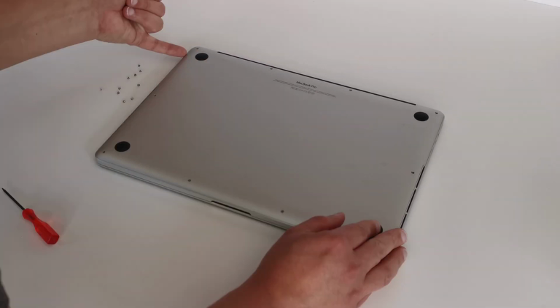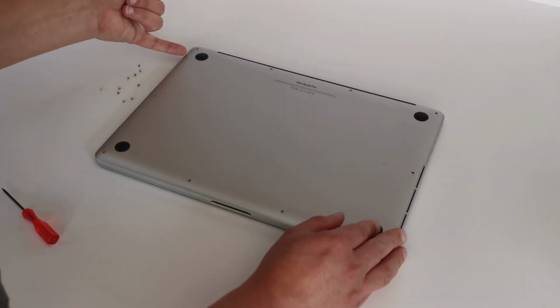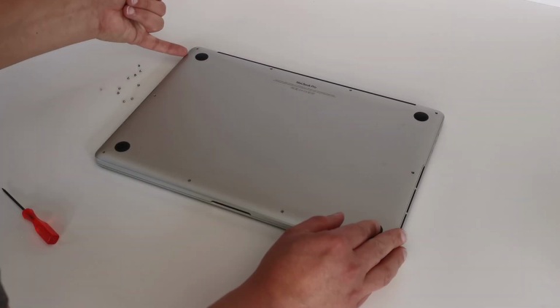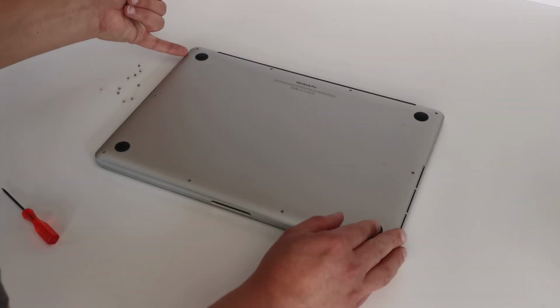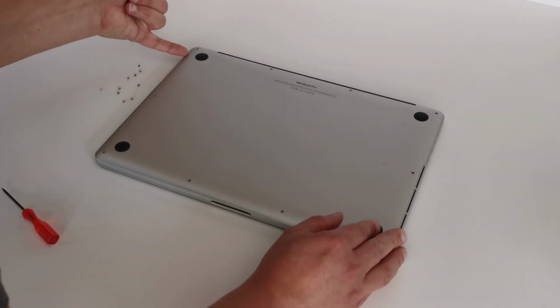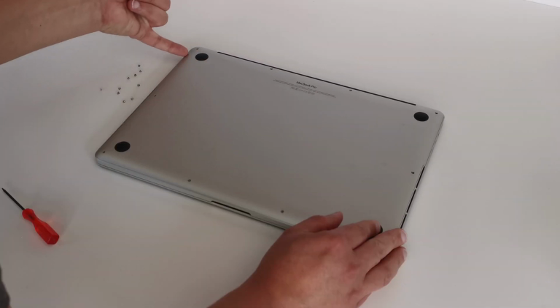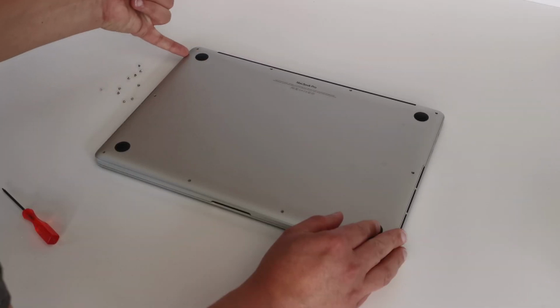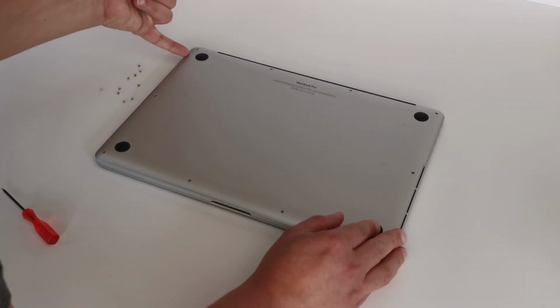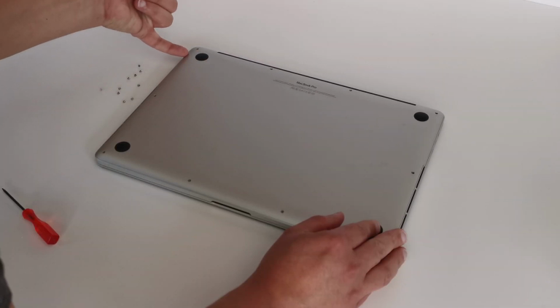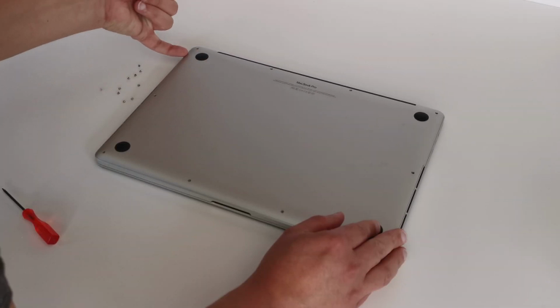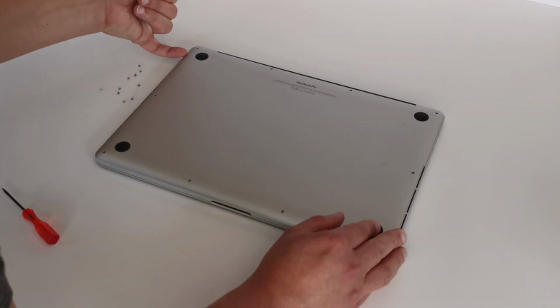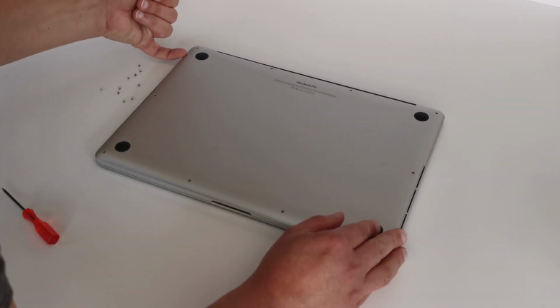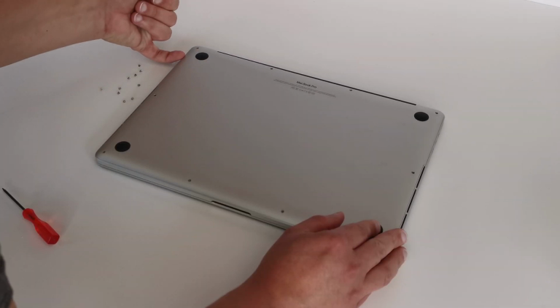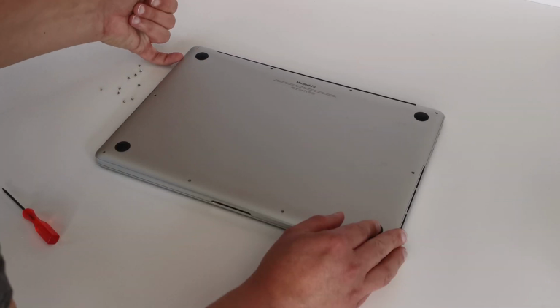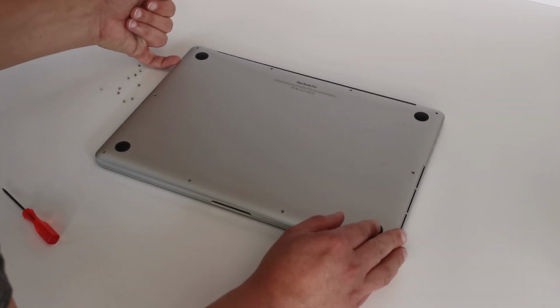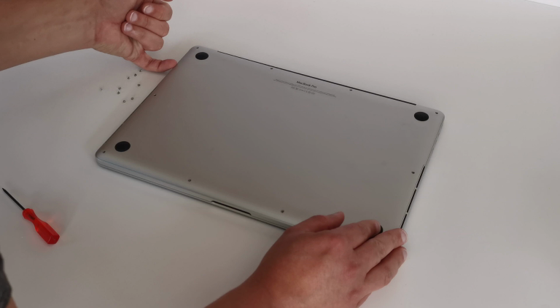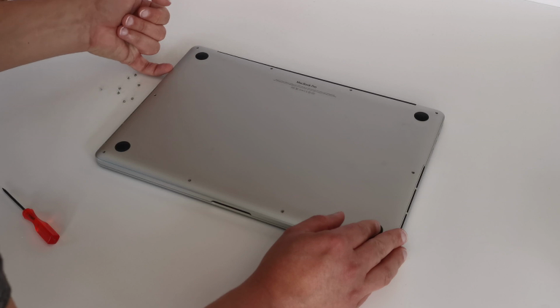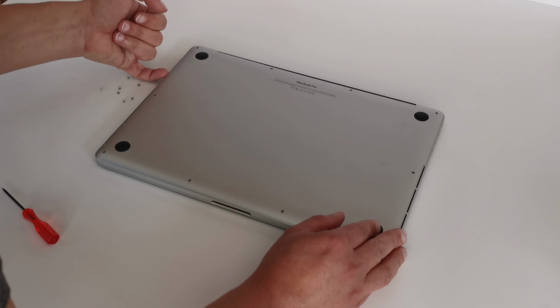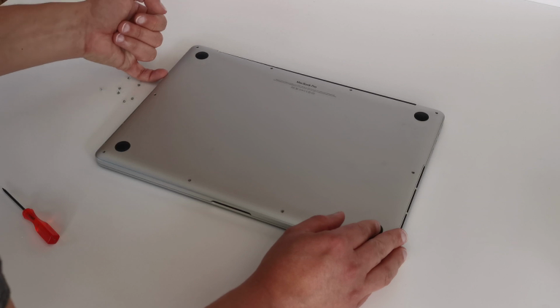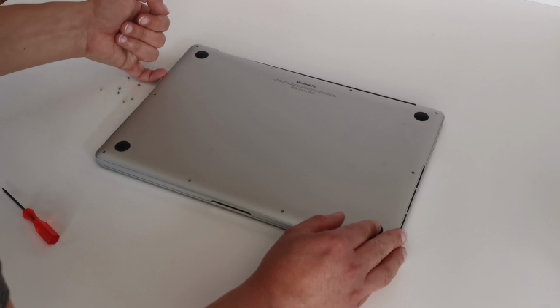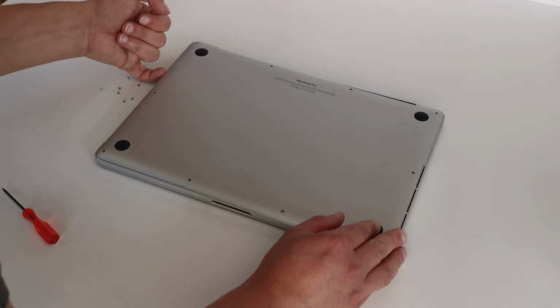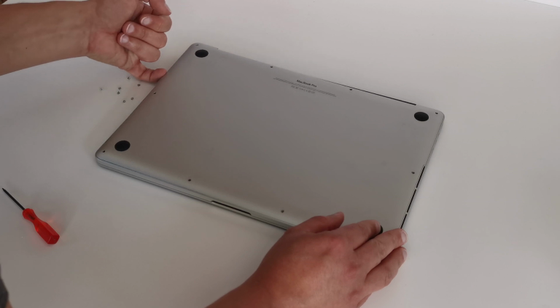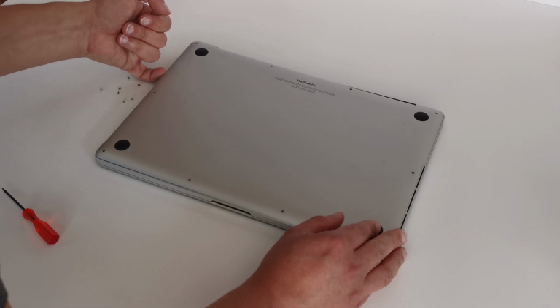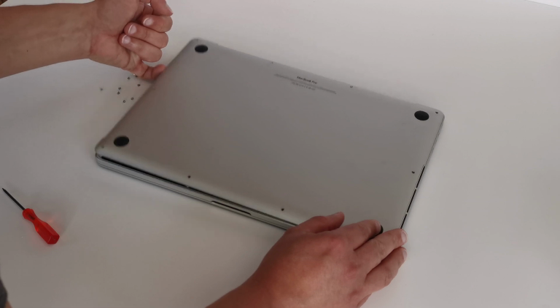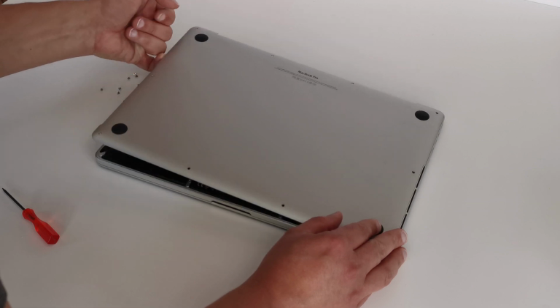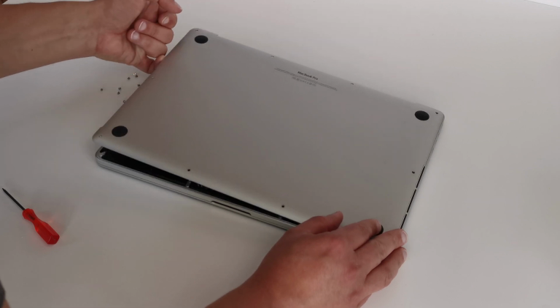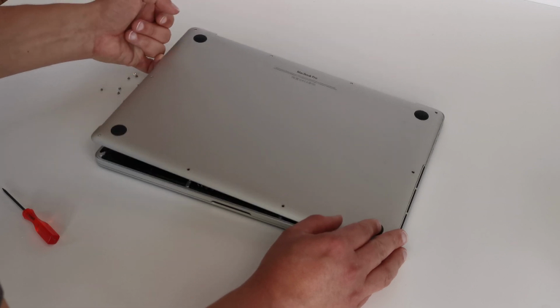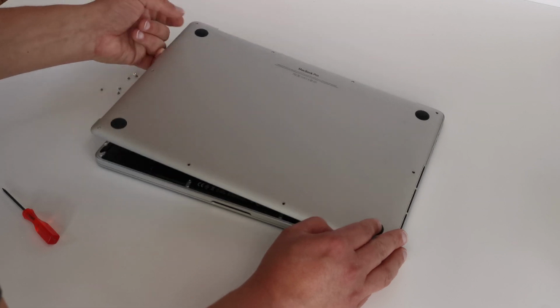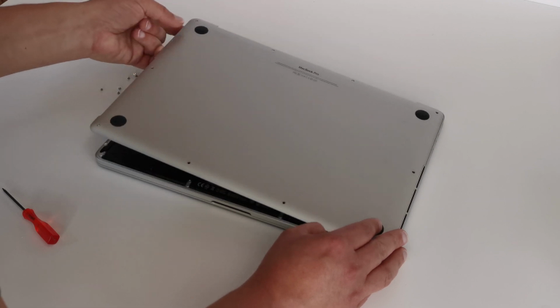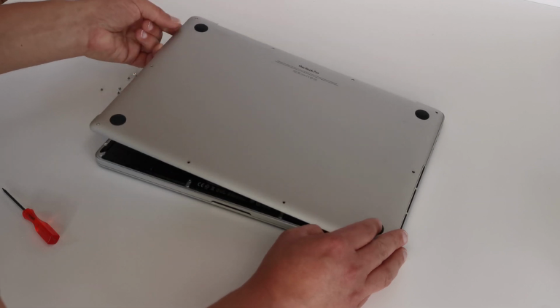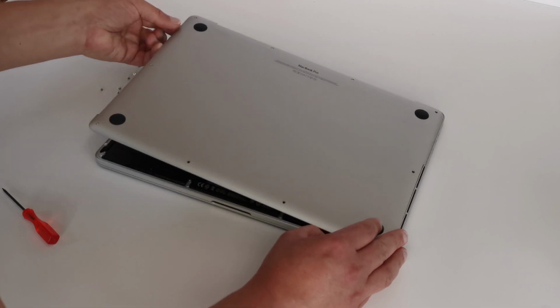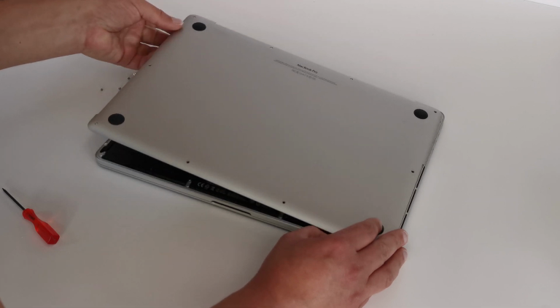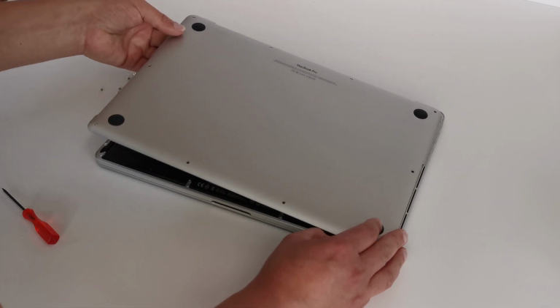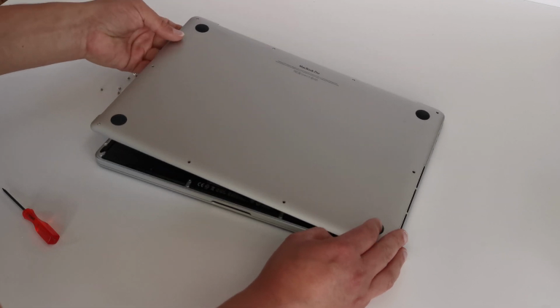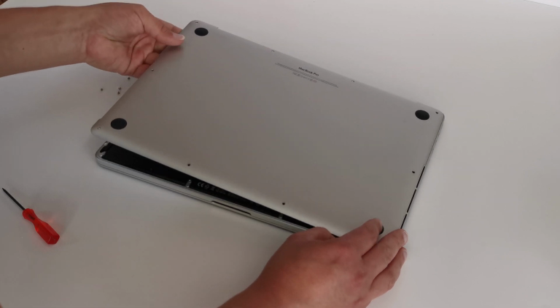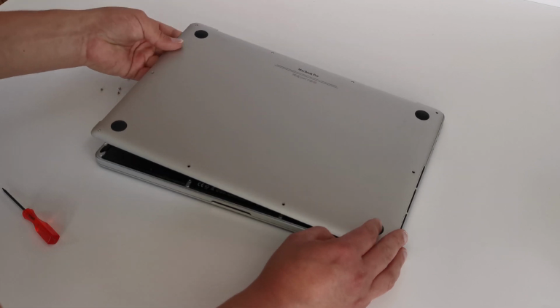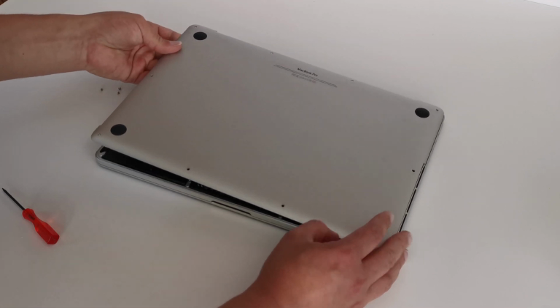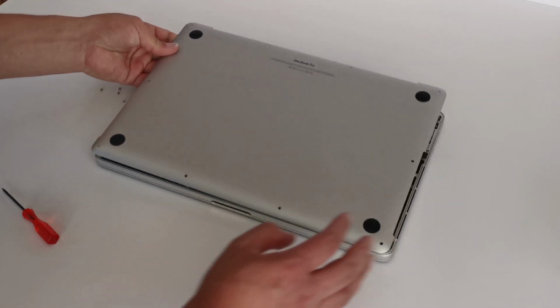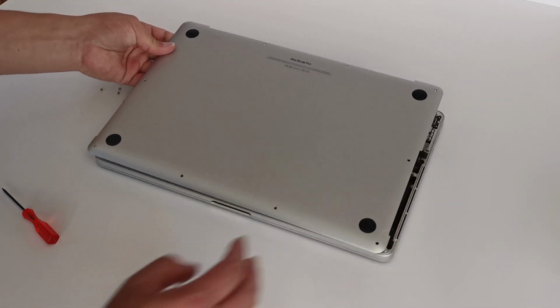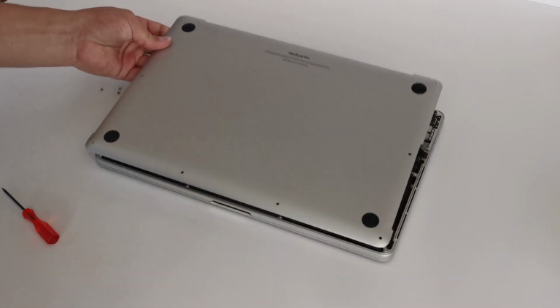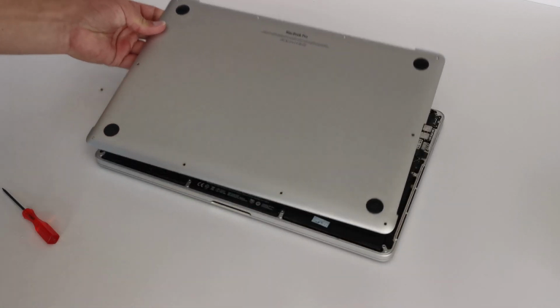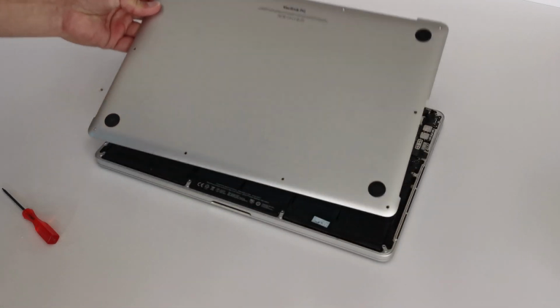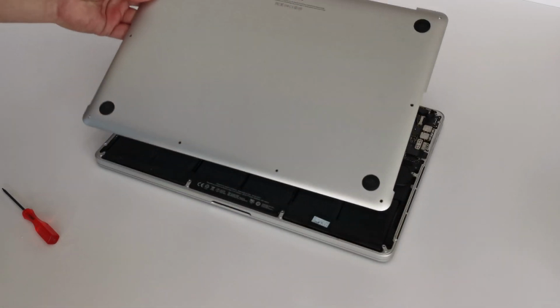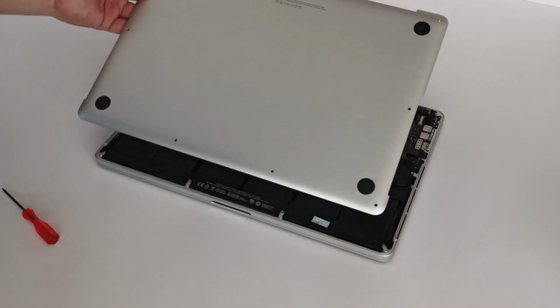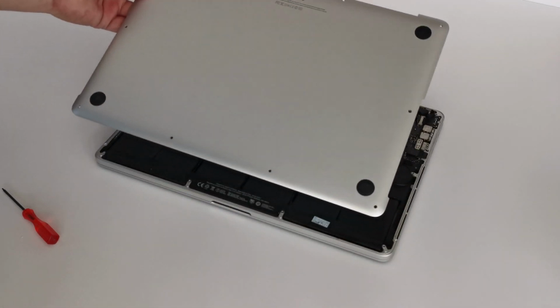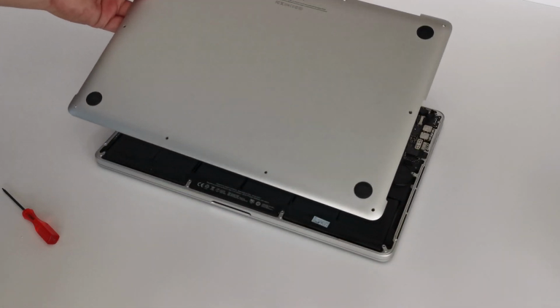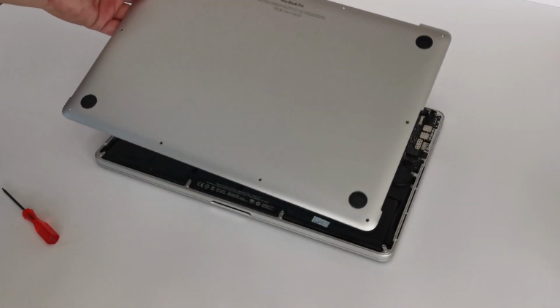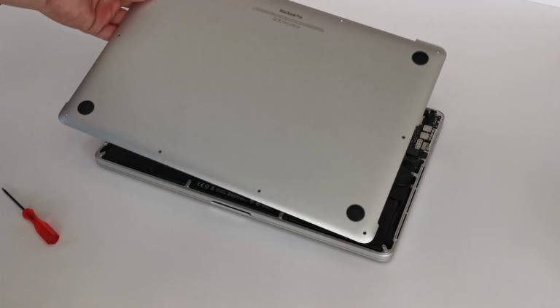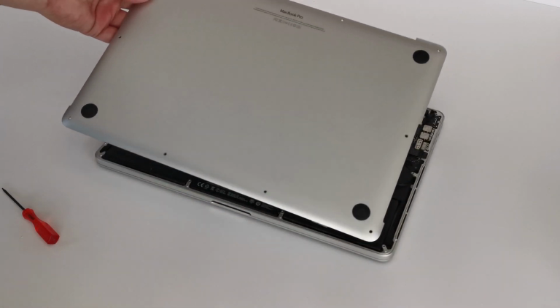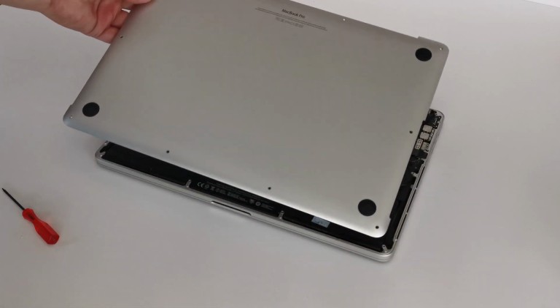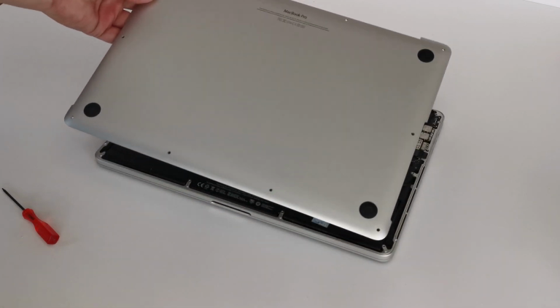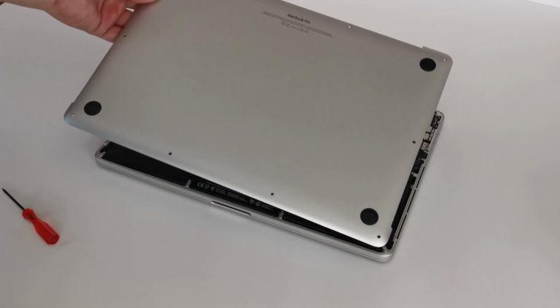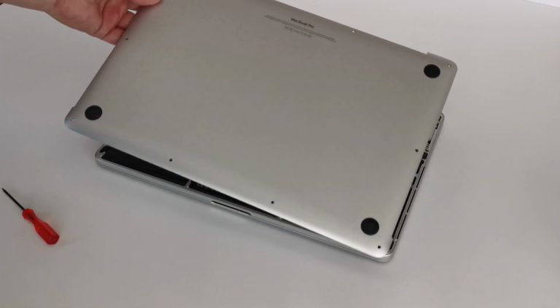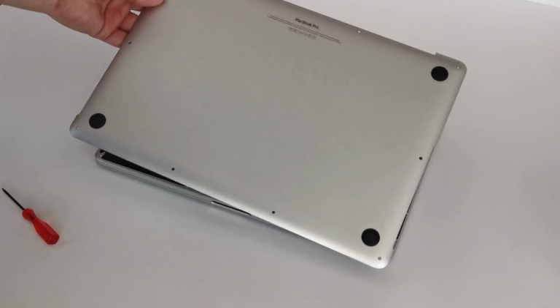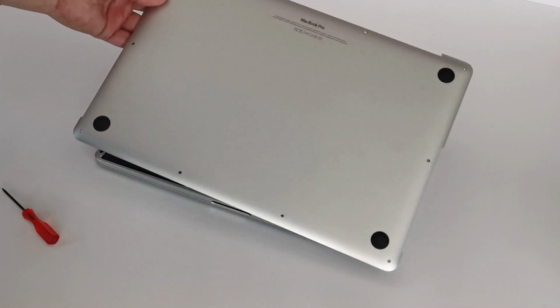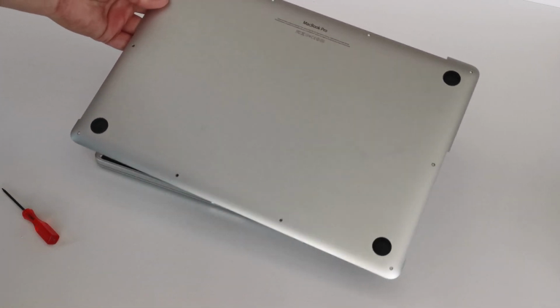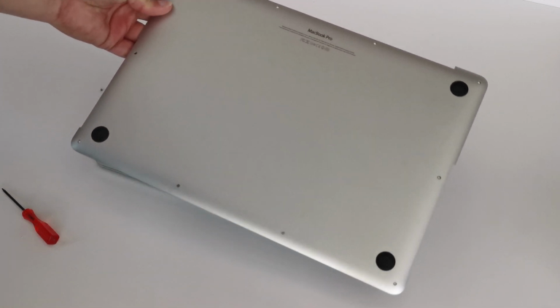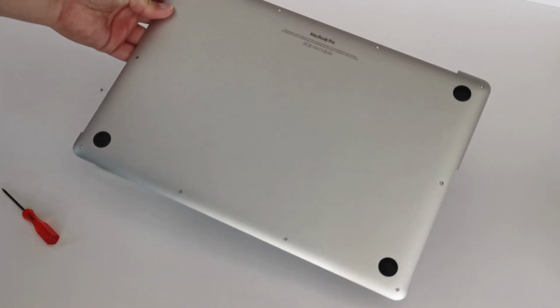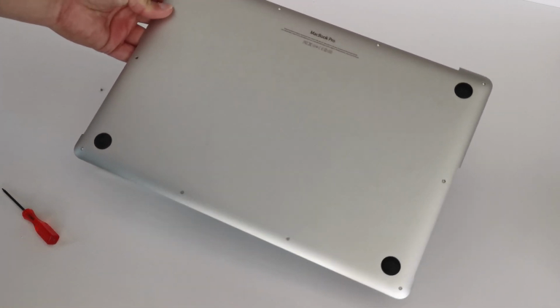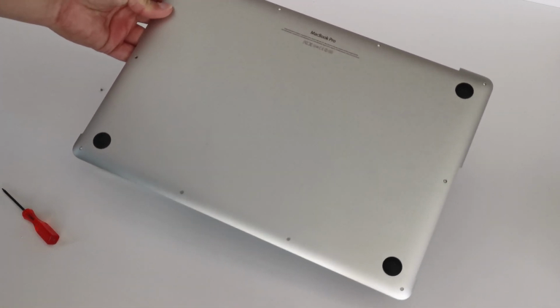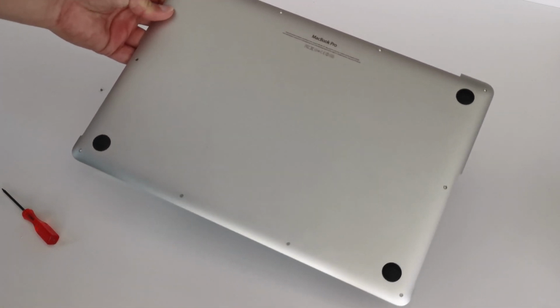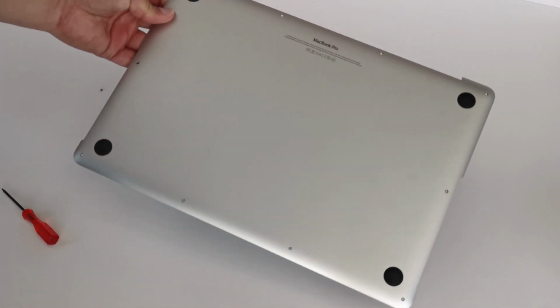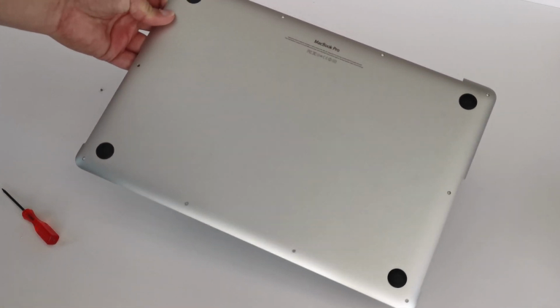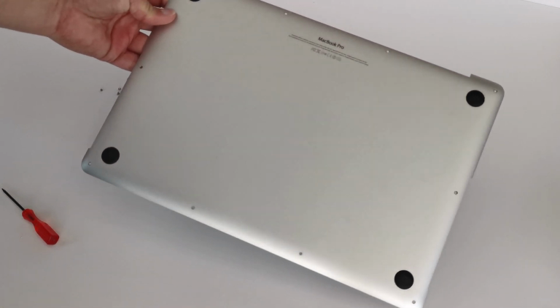Just feel down the side until you can slide your fingernail under the cover, and then just lift it gently.